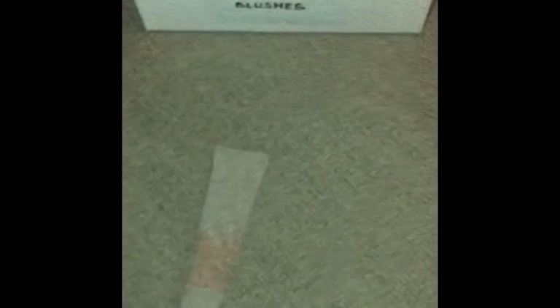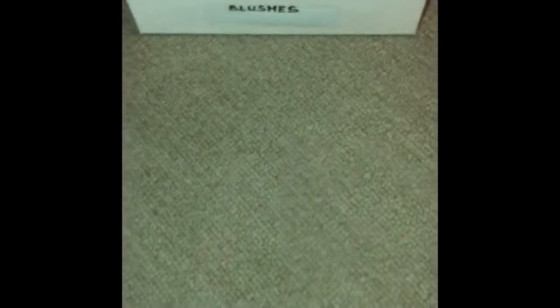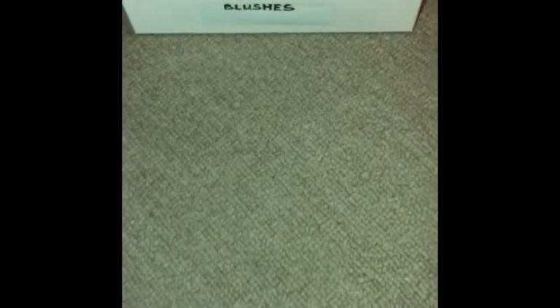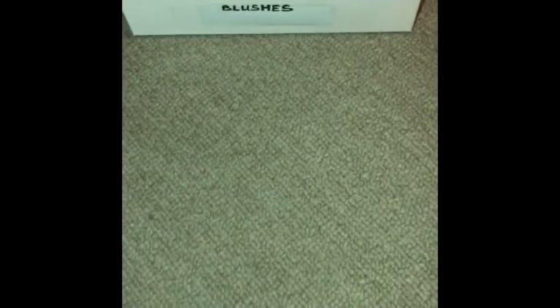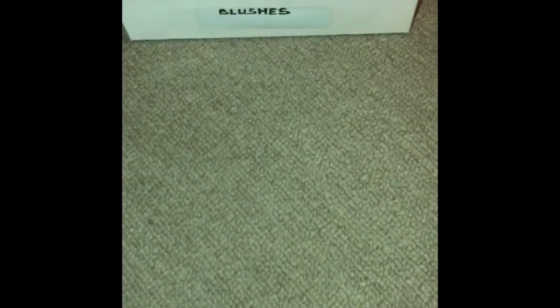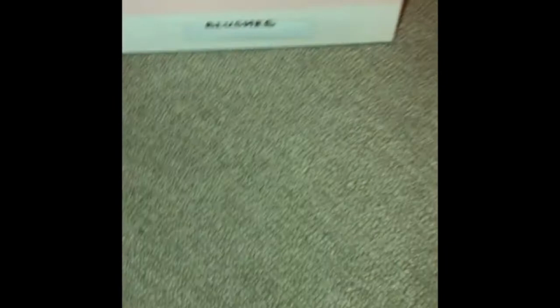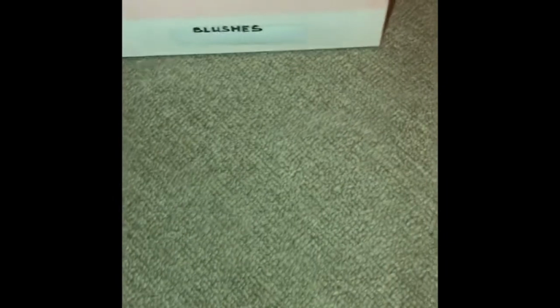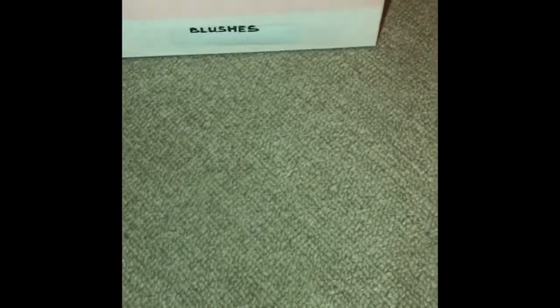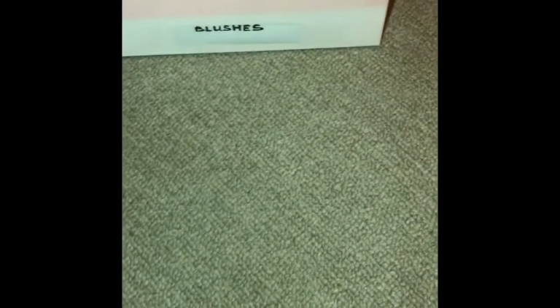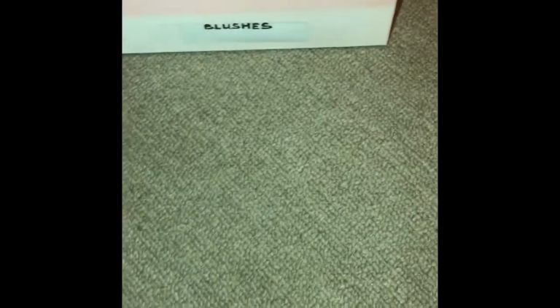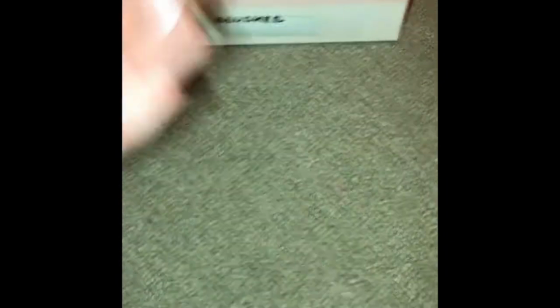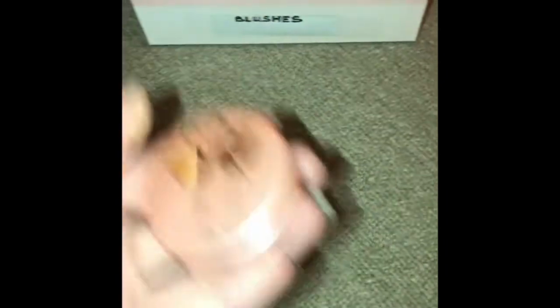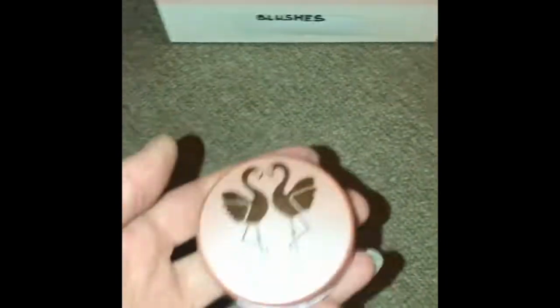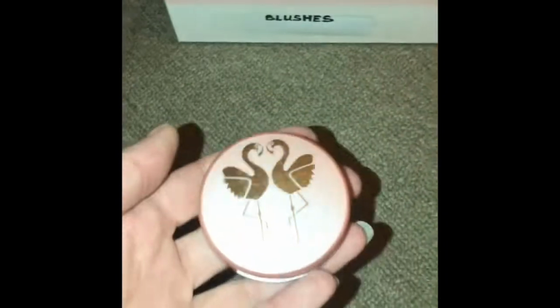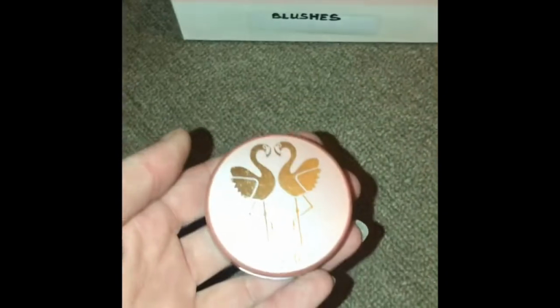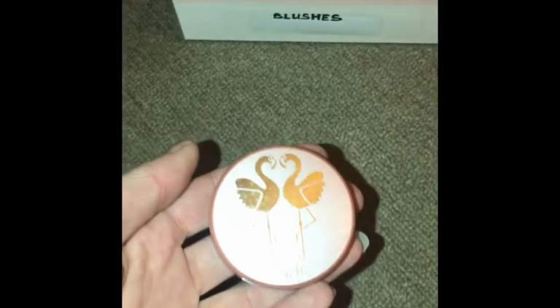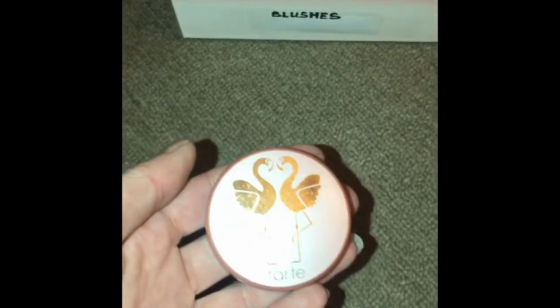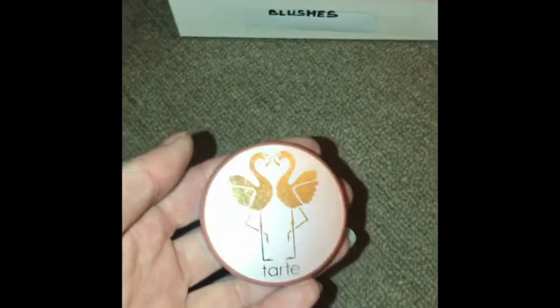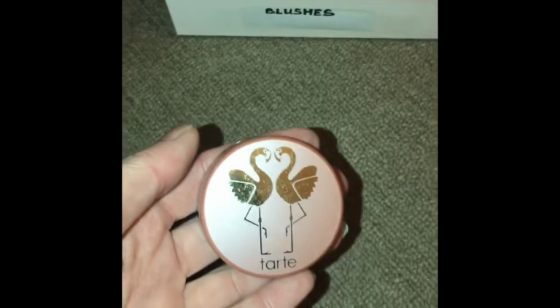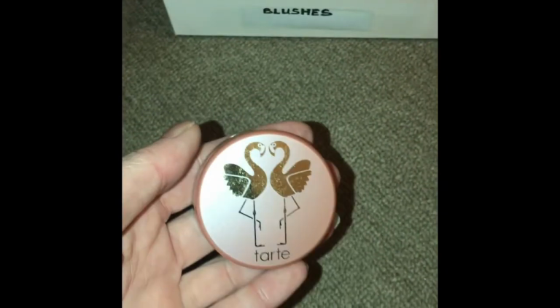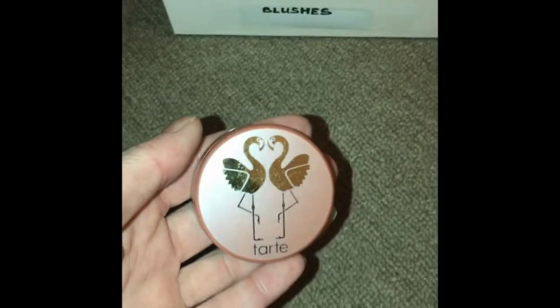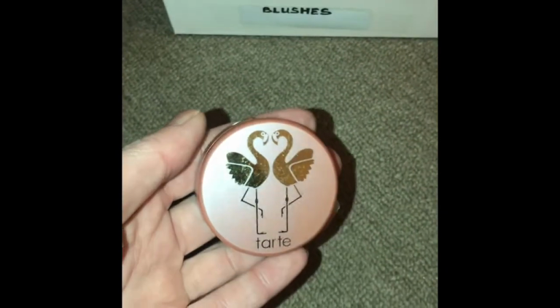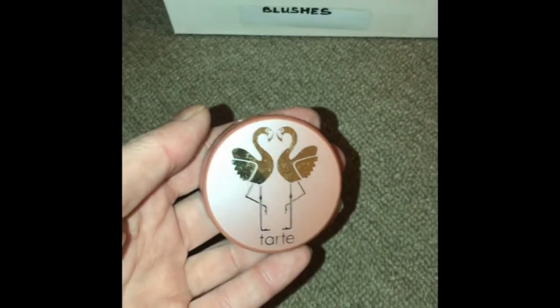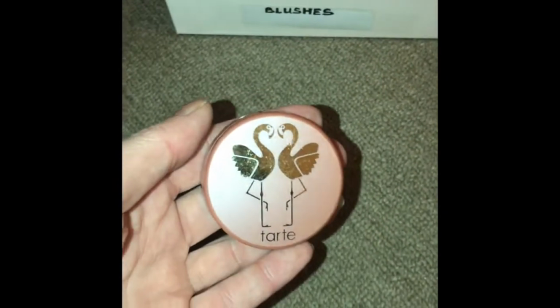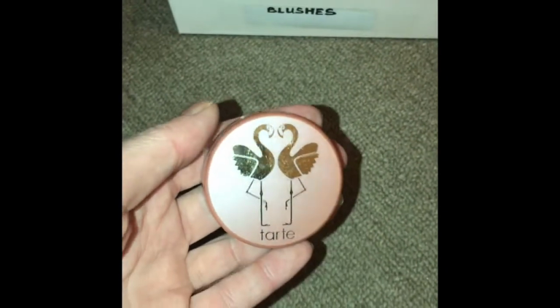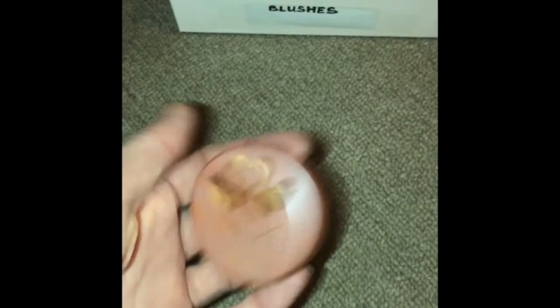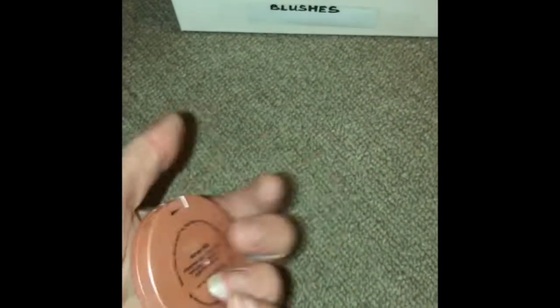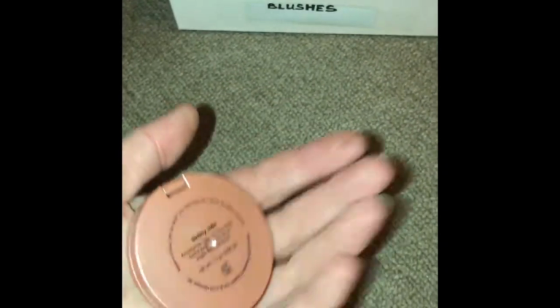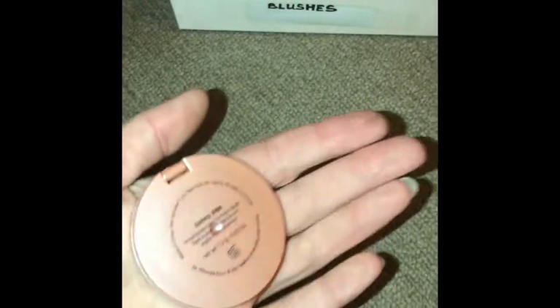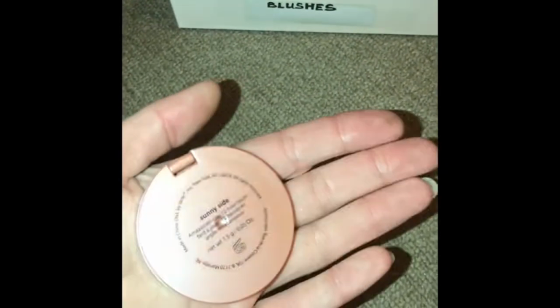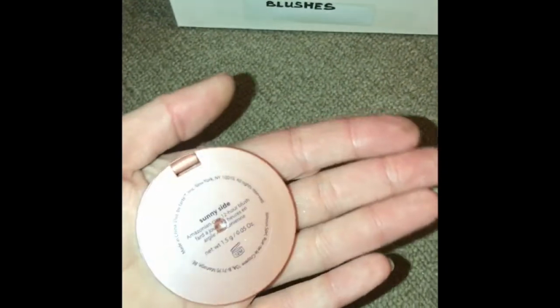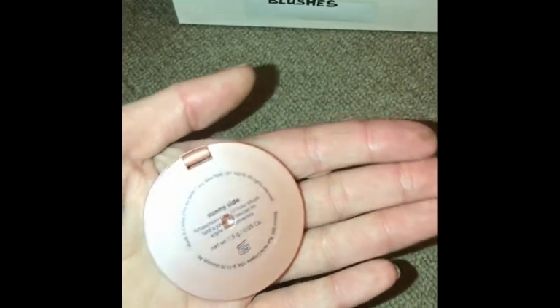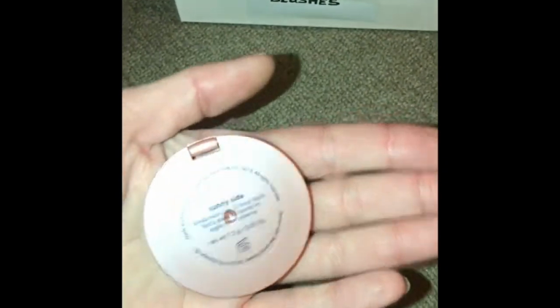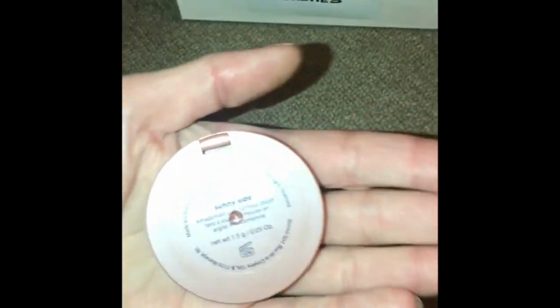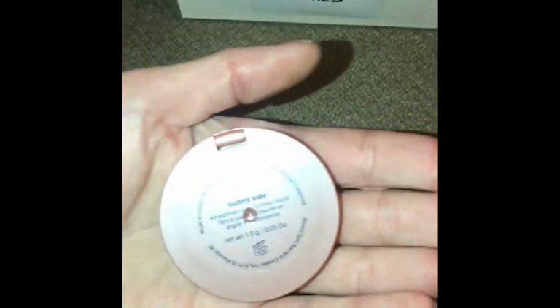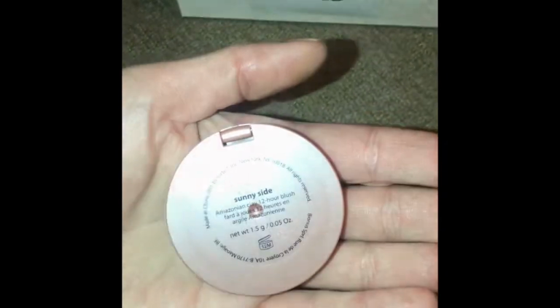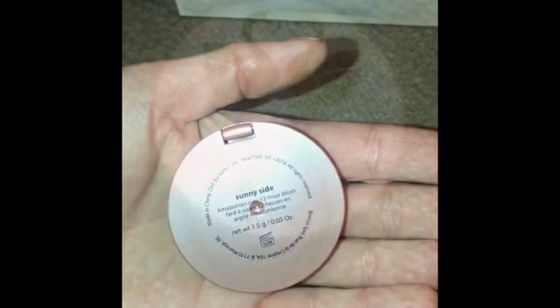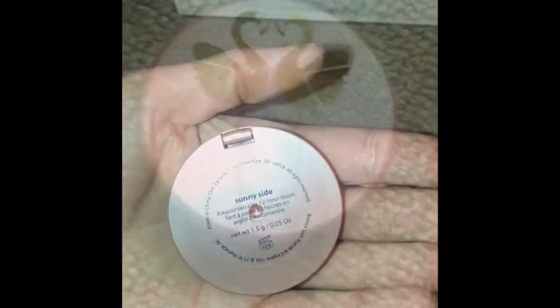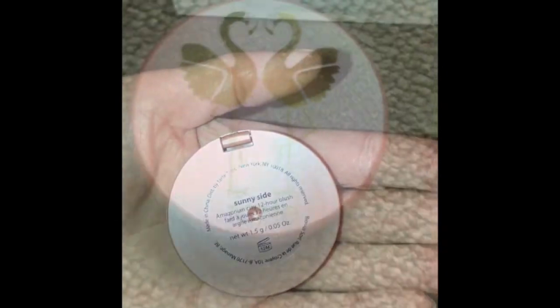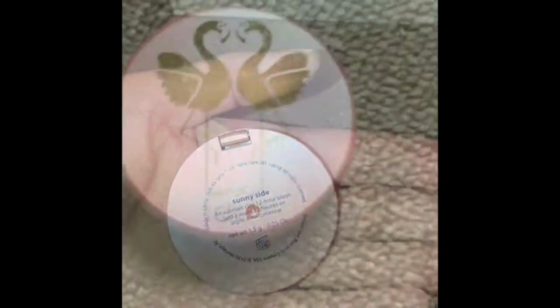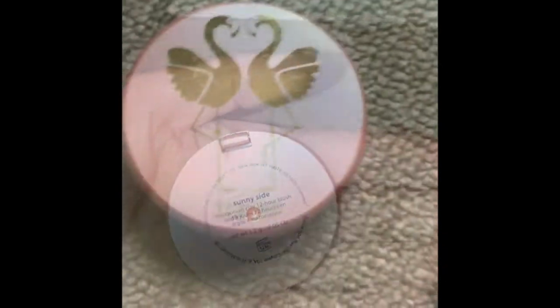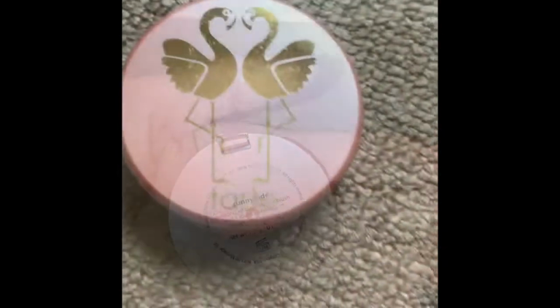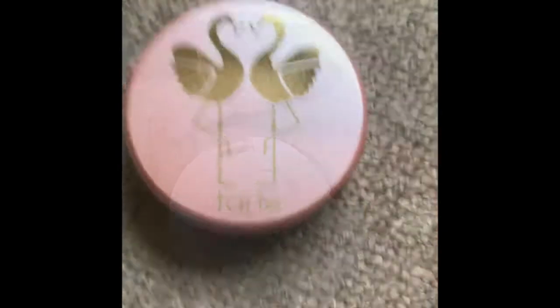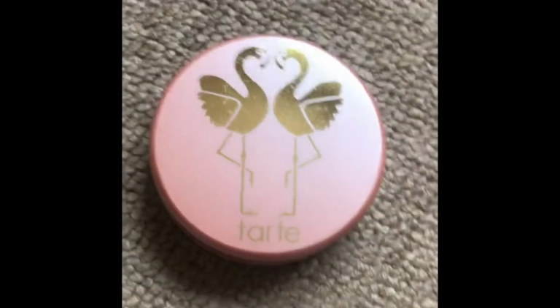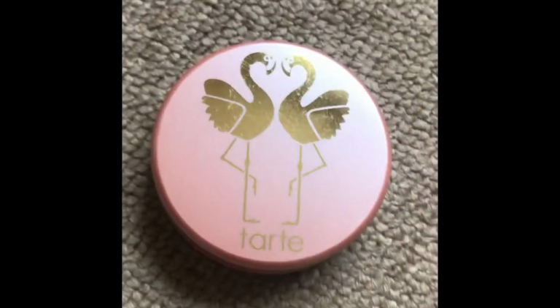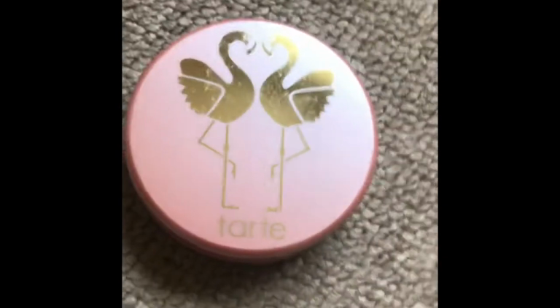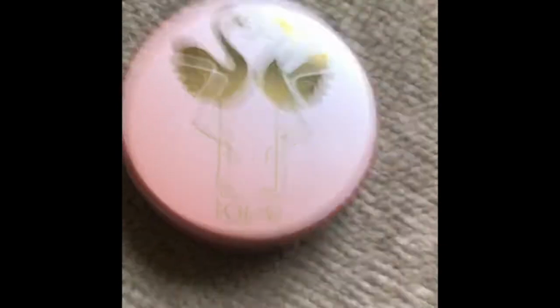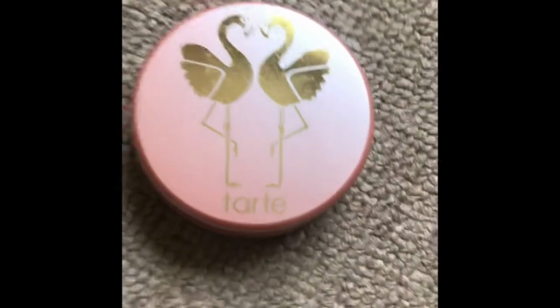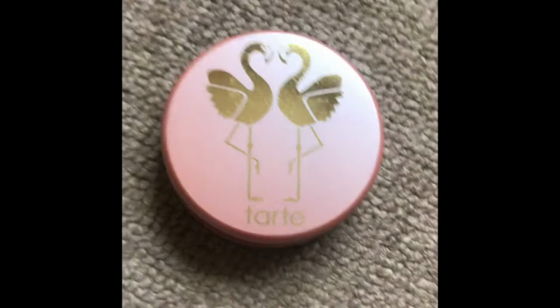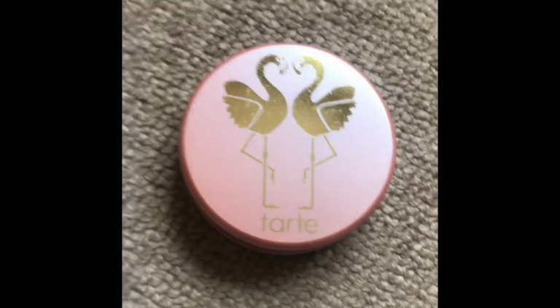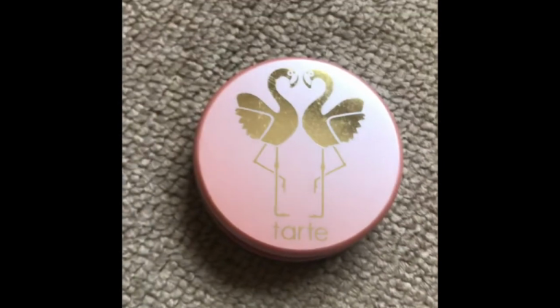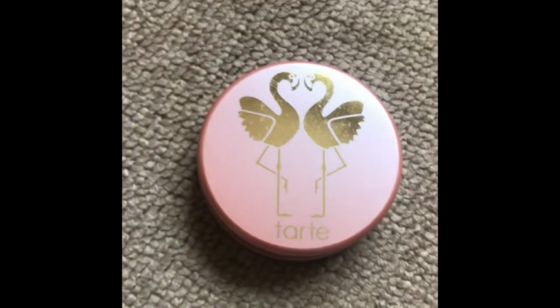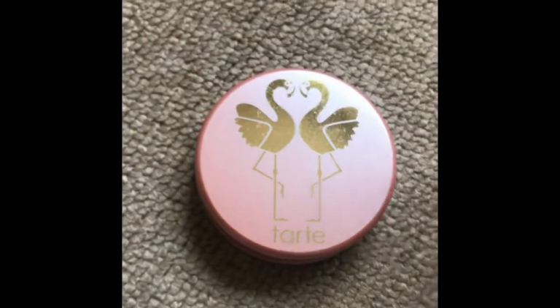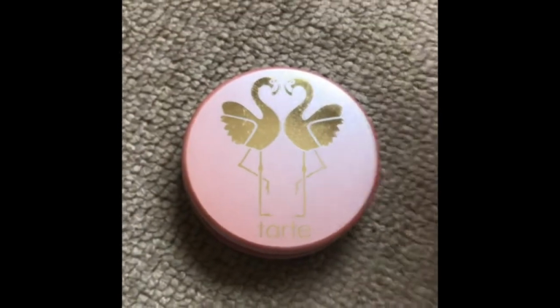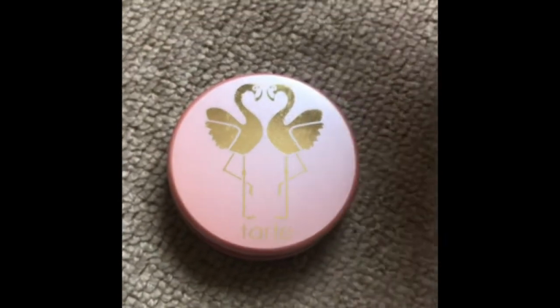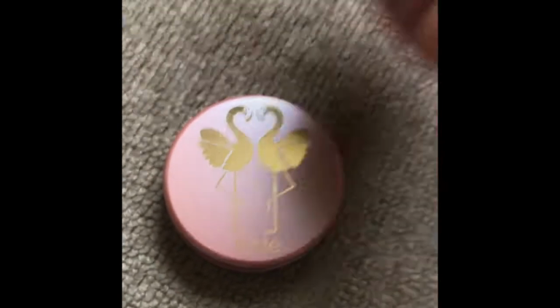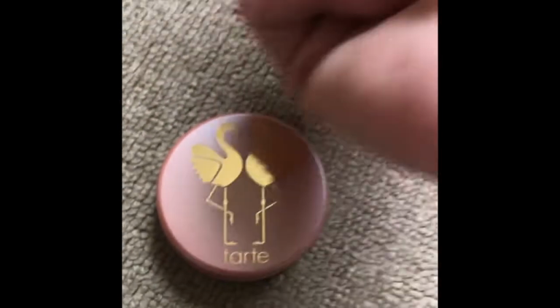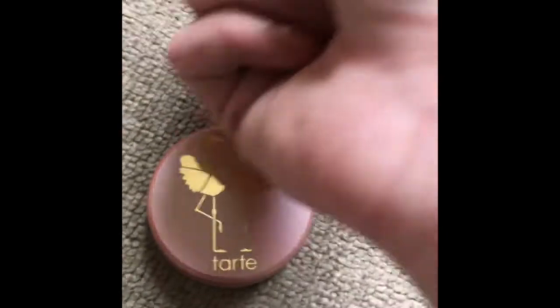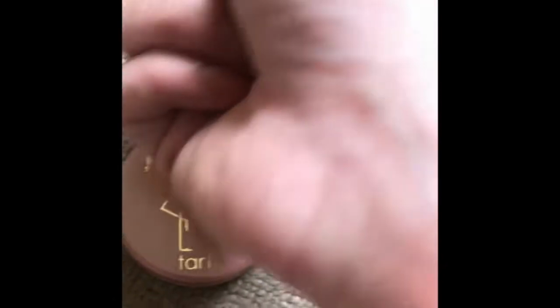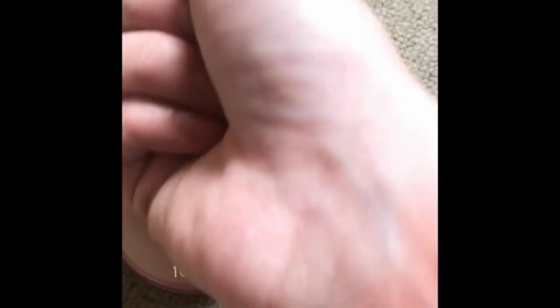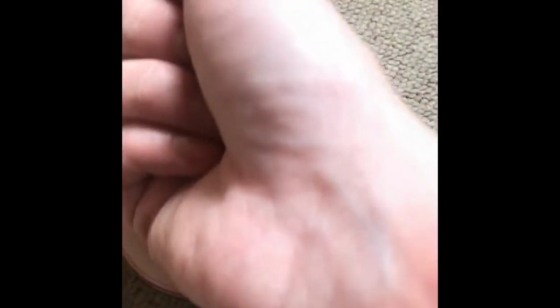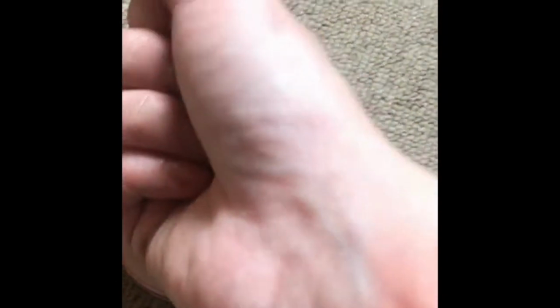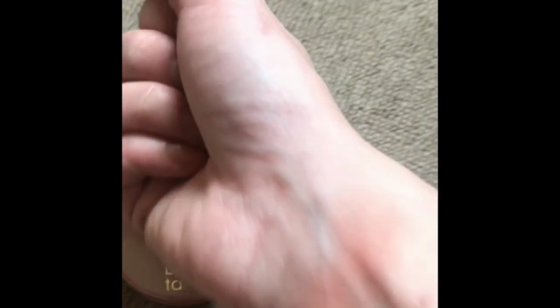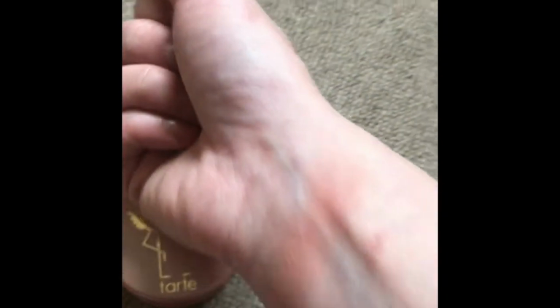This next one is by Tarte, it's called Sunnyside. It's a powder blush and it comes with a wee bit of shimmer in it. It's really nice.